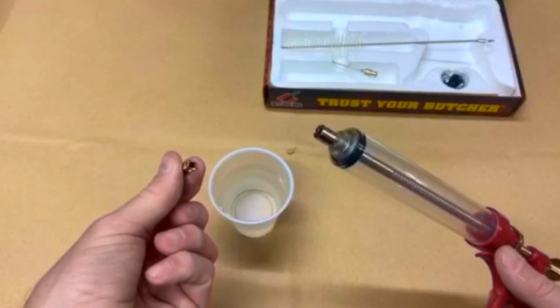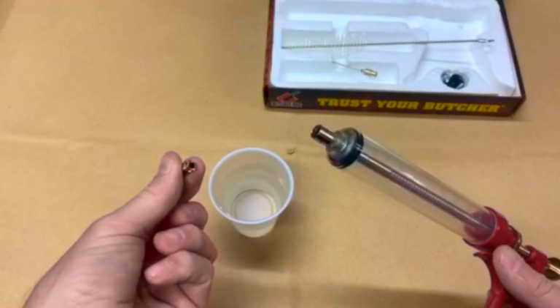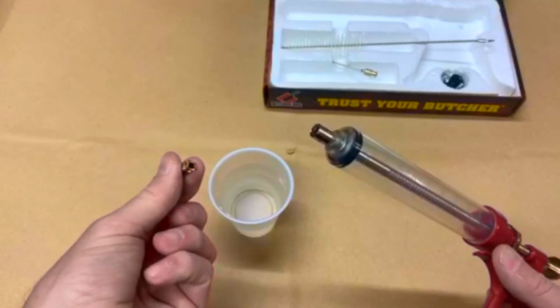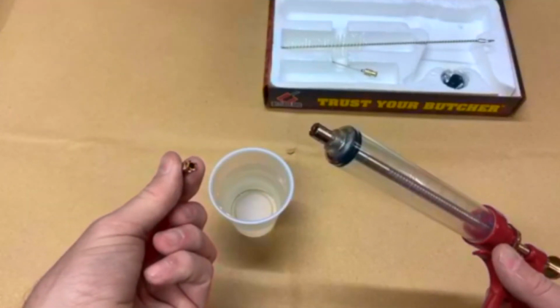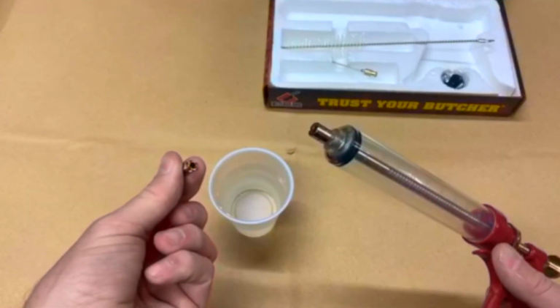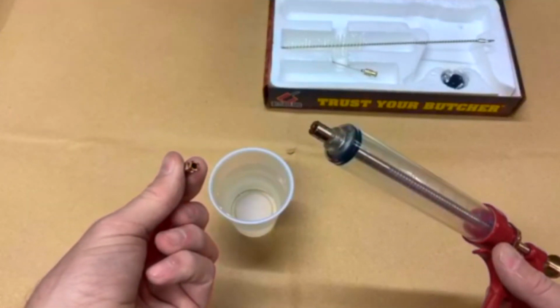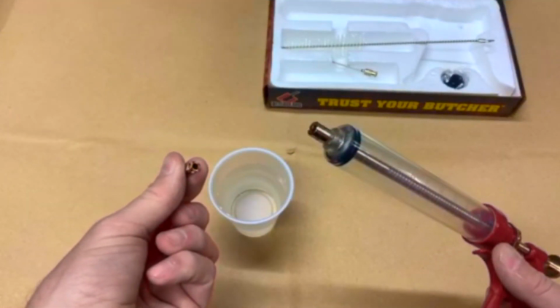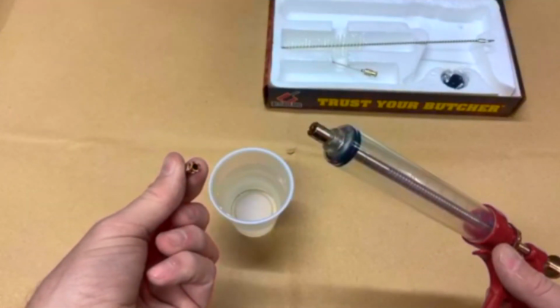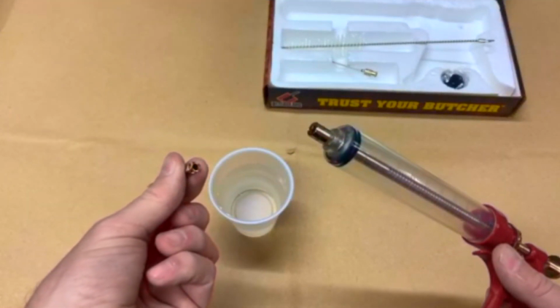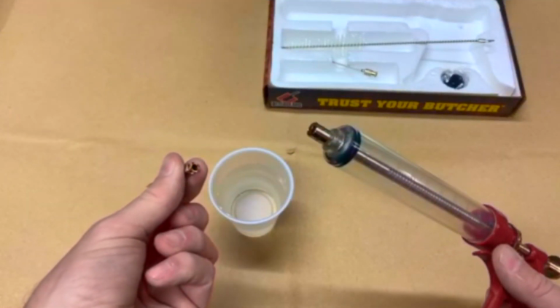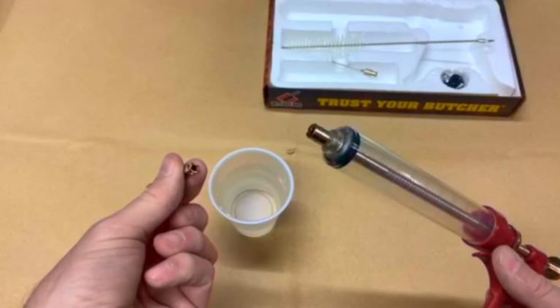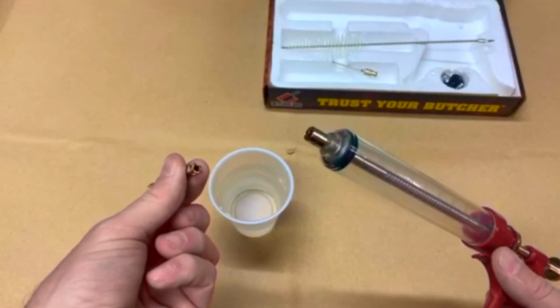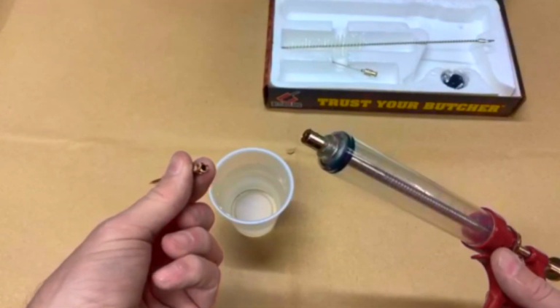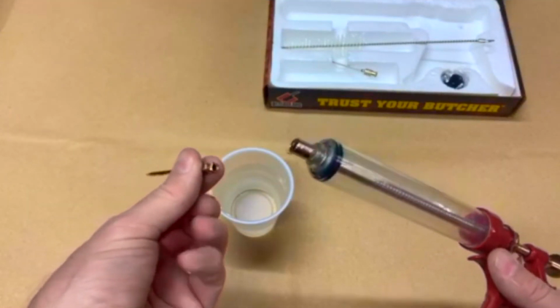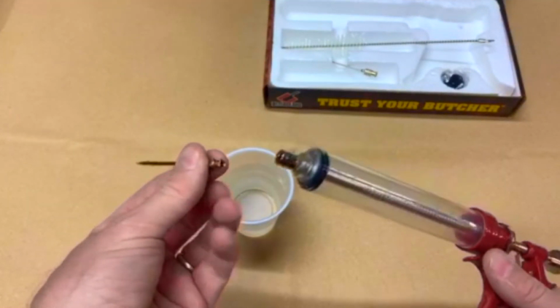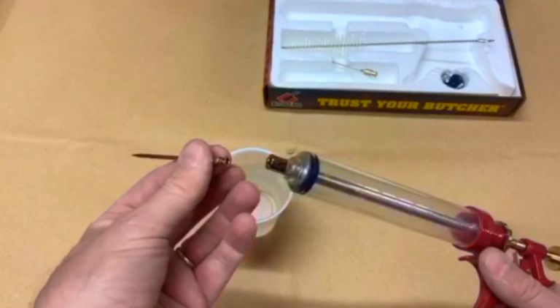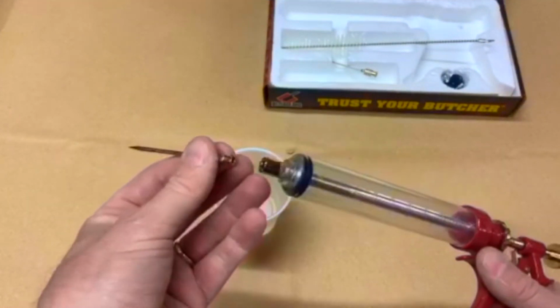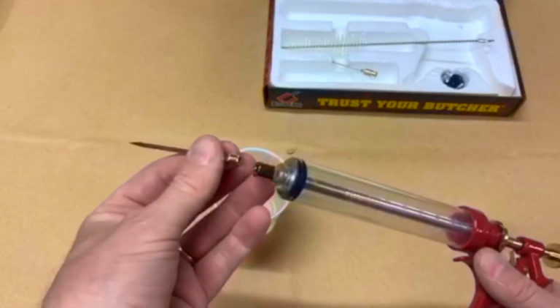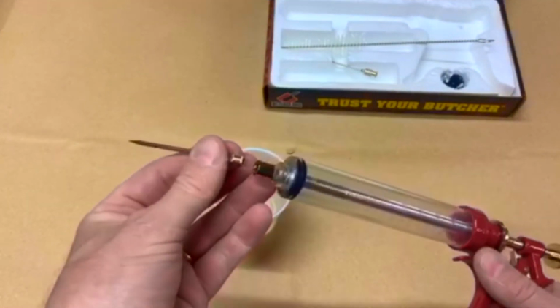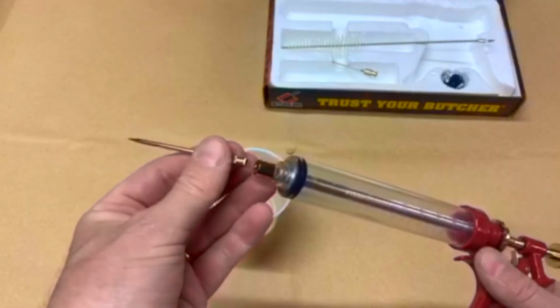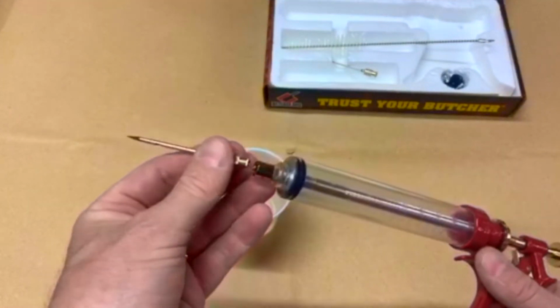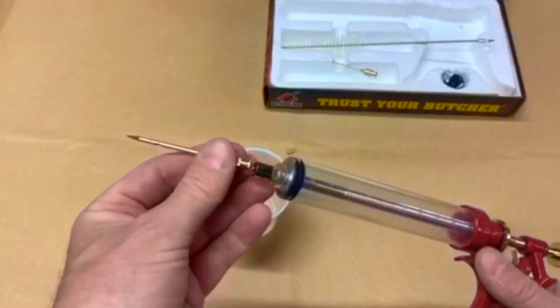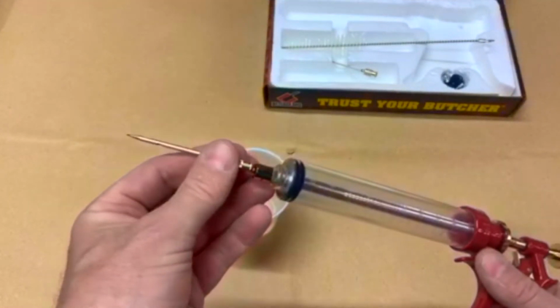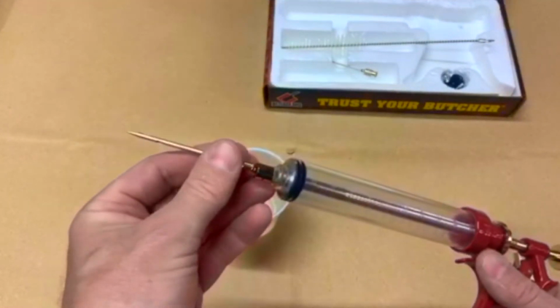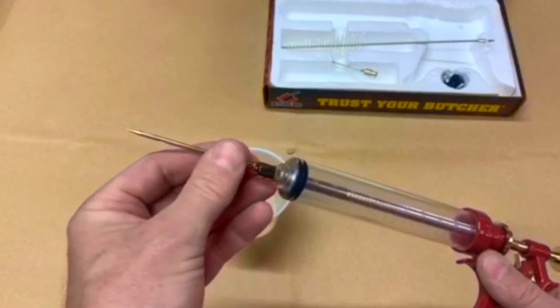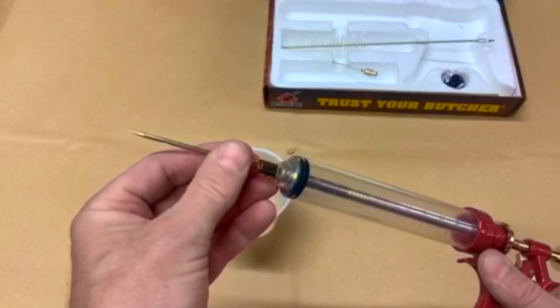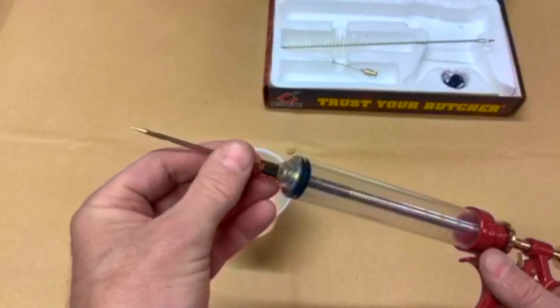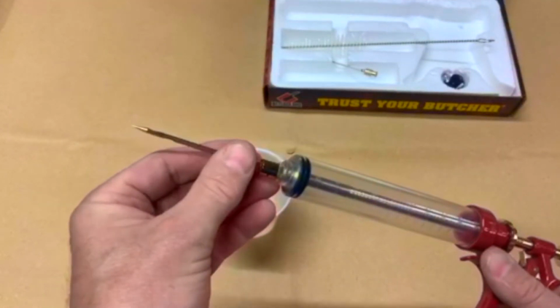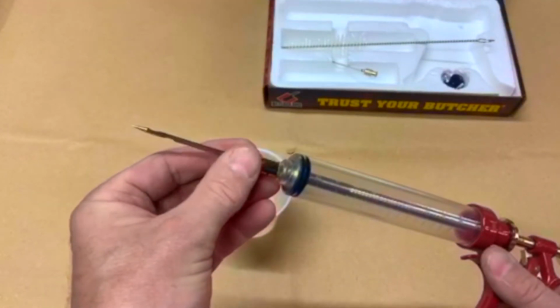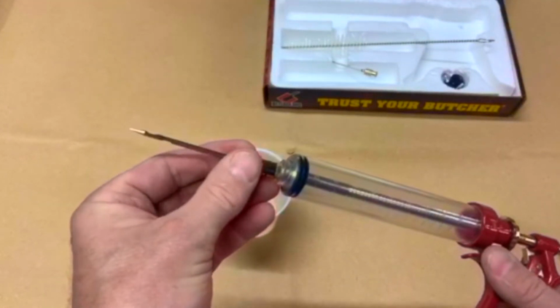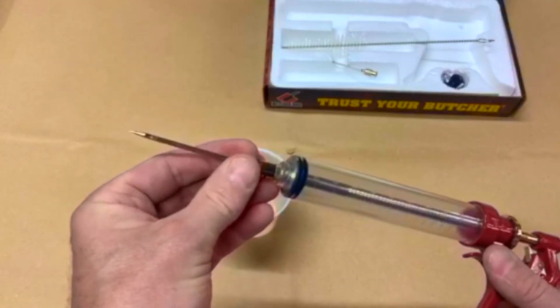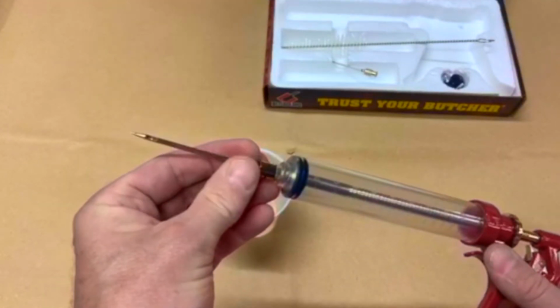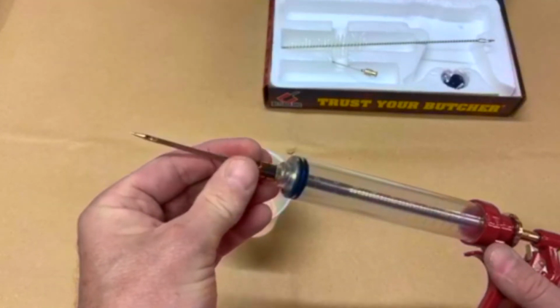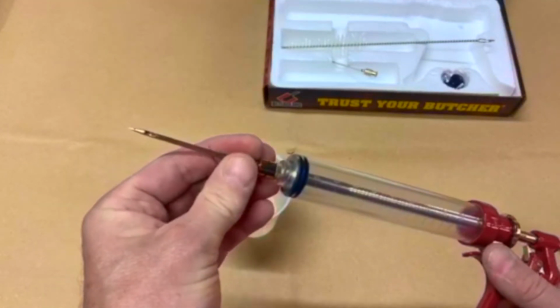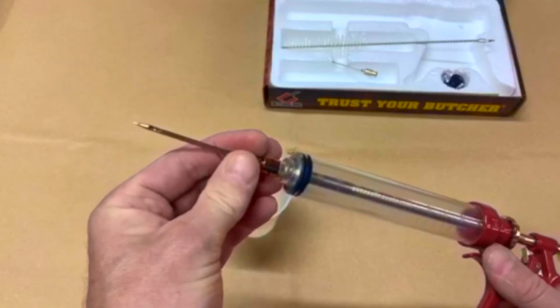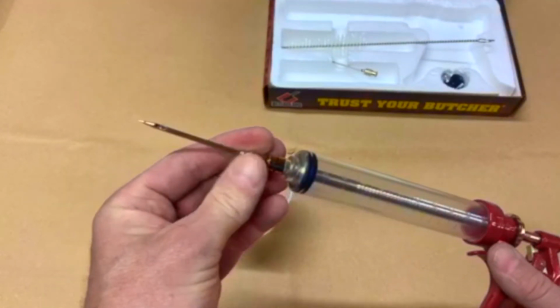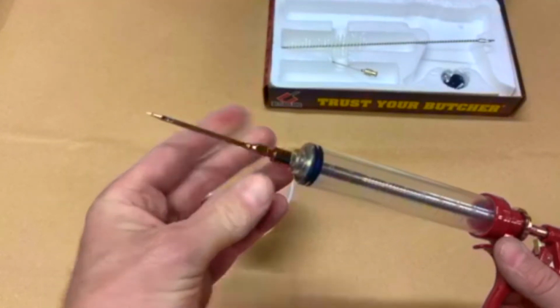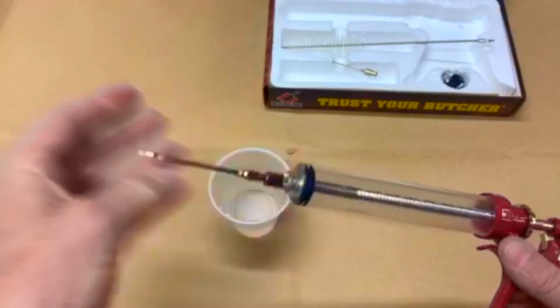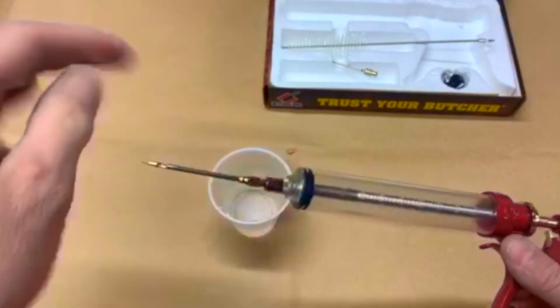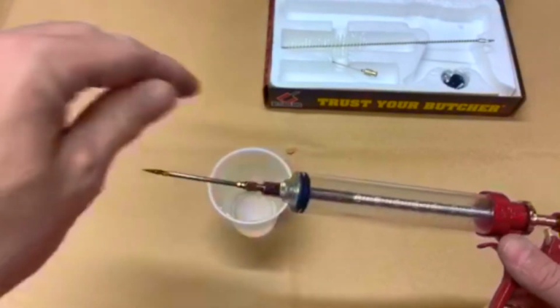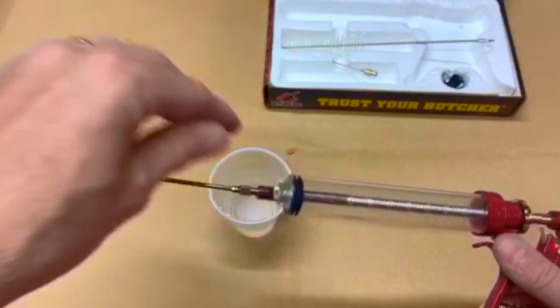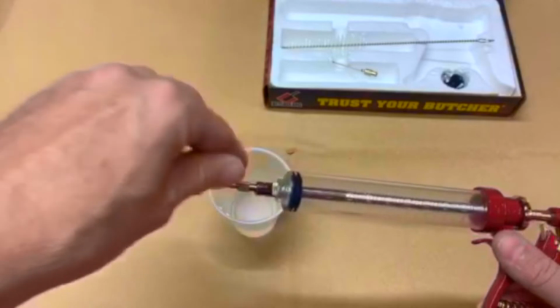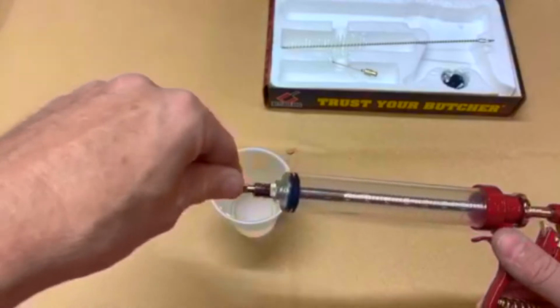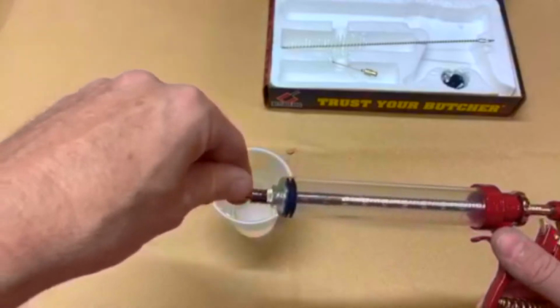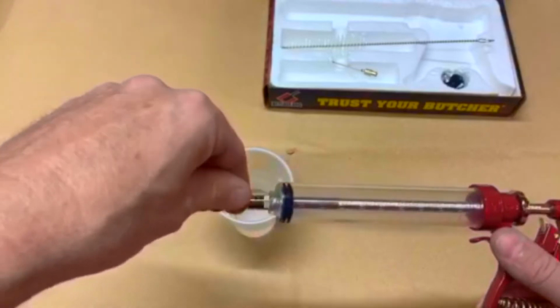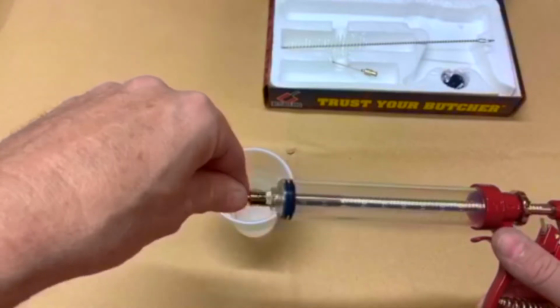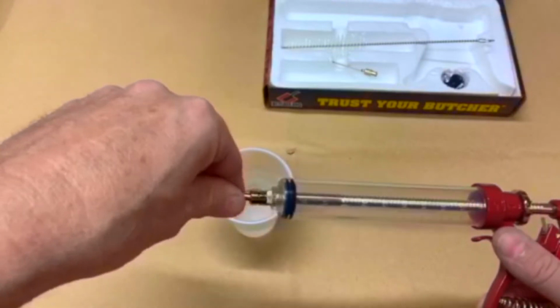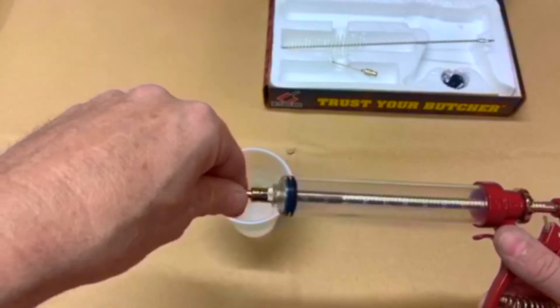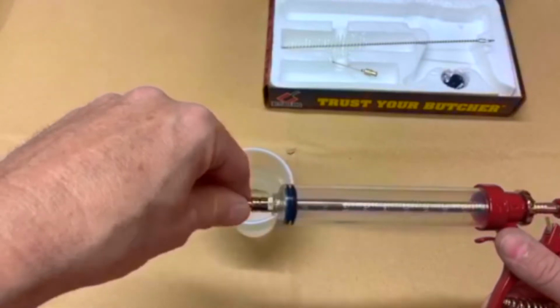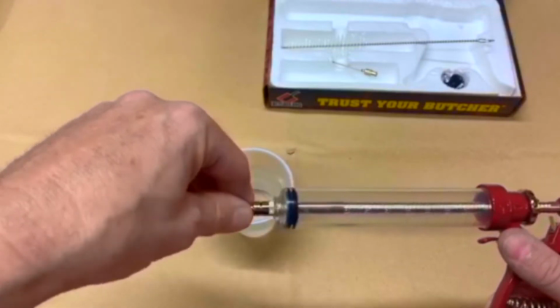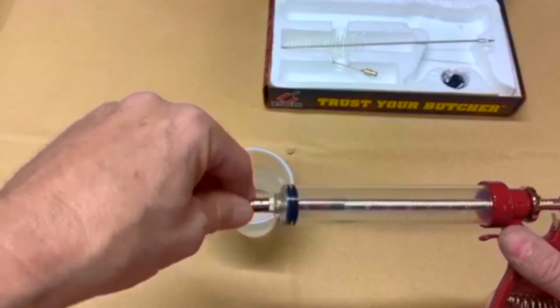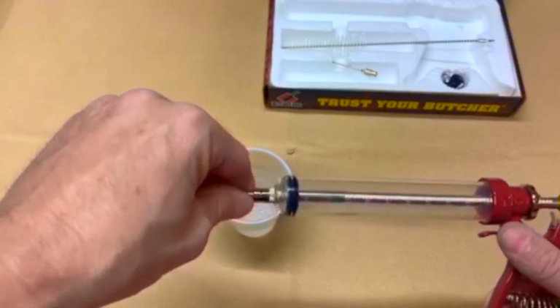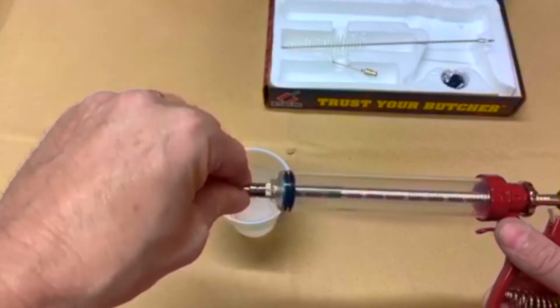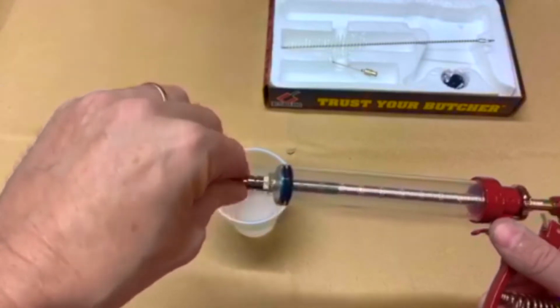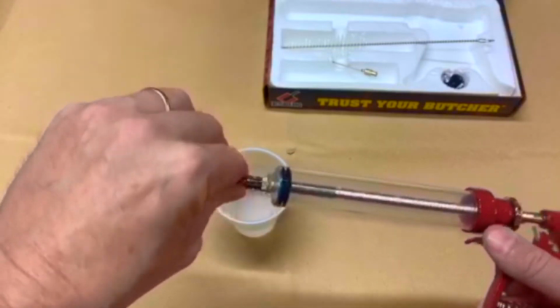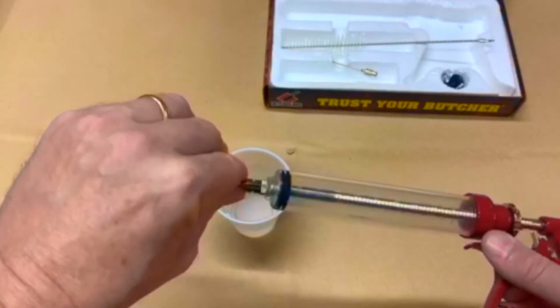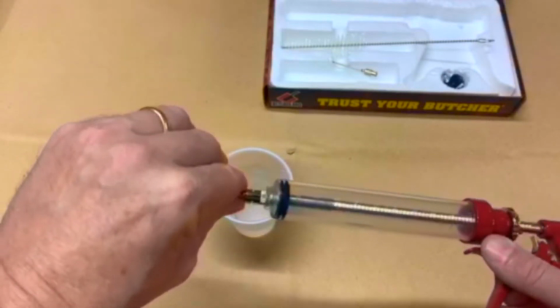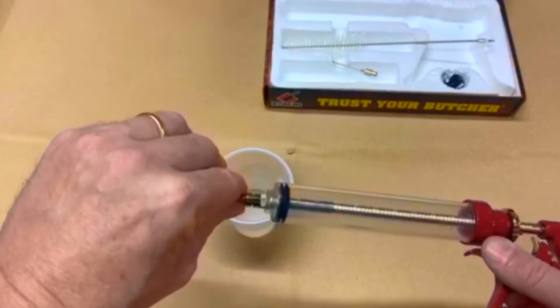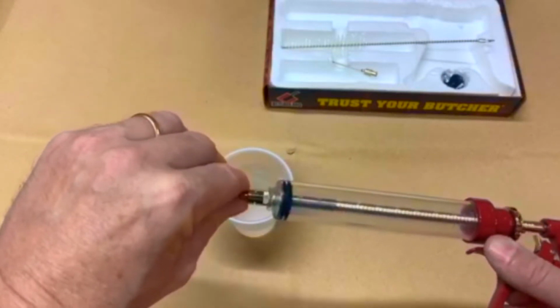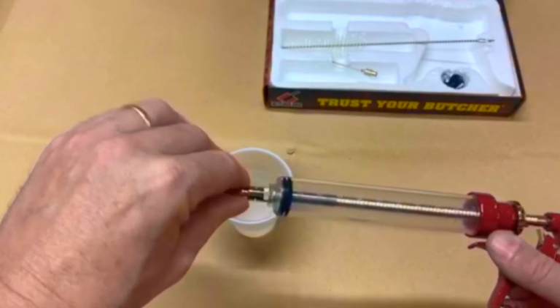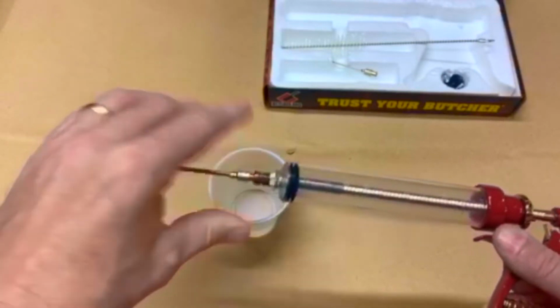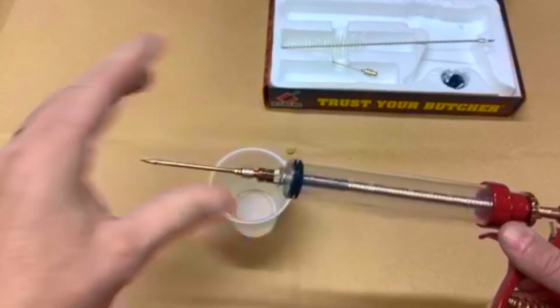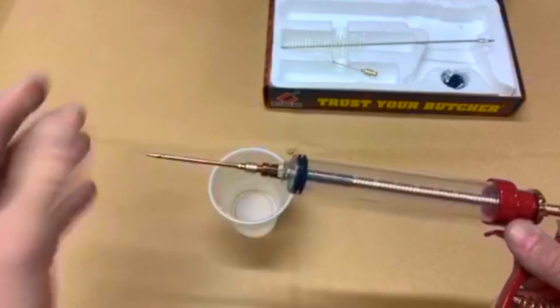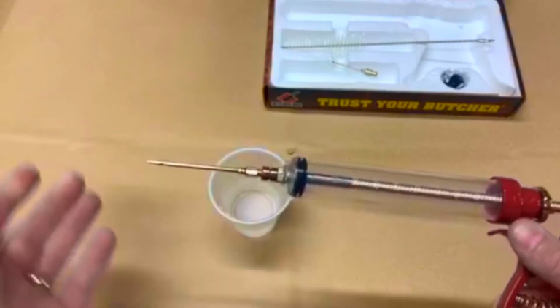The needle is as easy as lining it up with the end of the injector, and with a slight turn, it's ready to use.